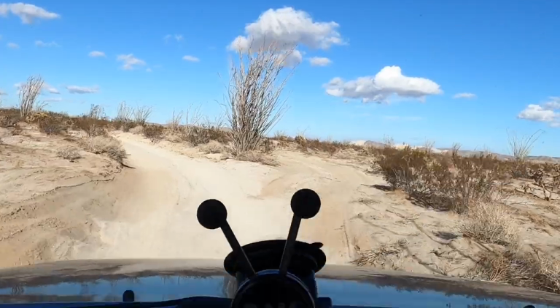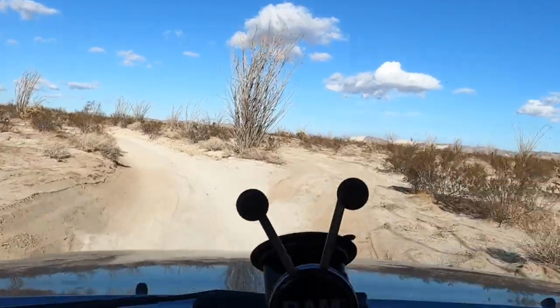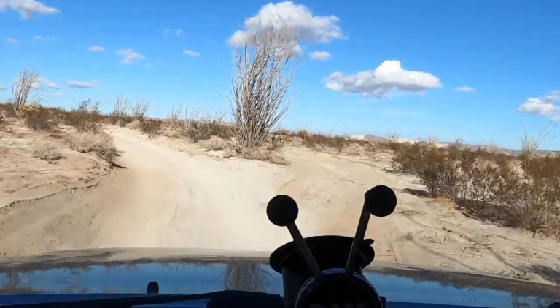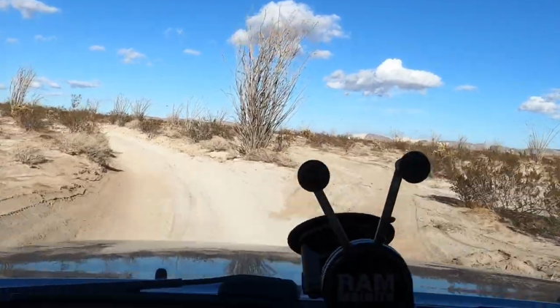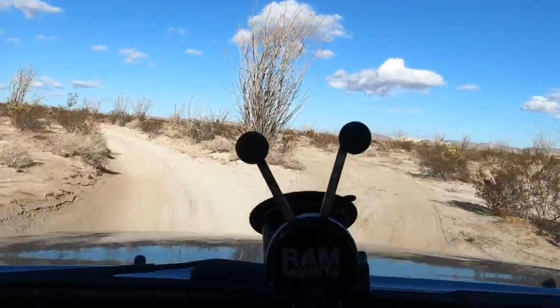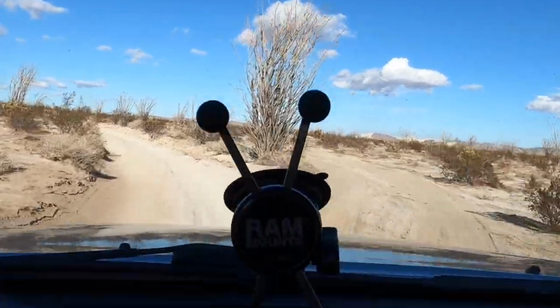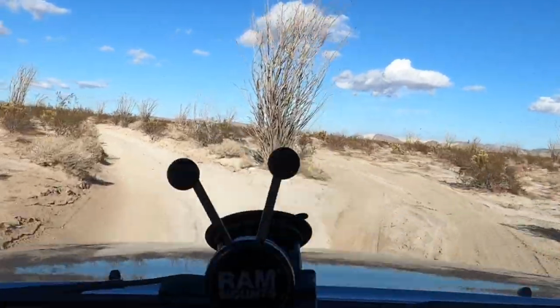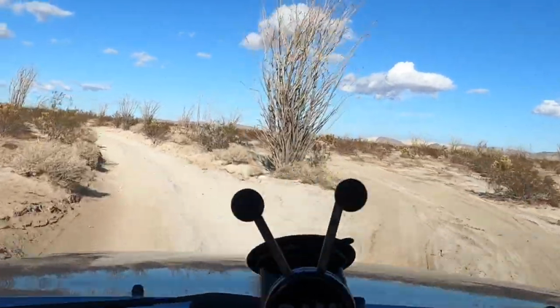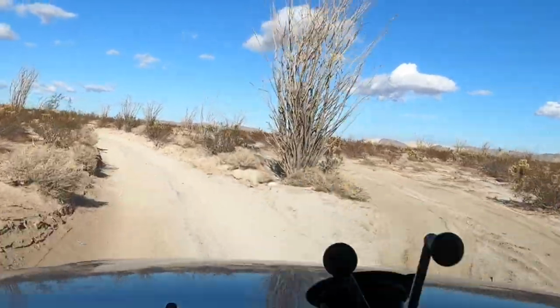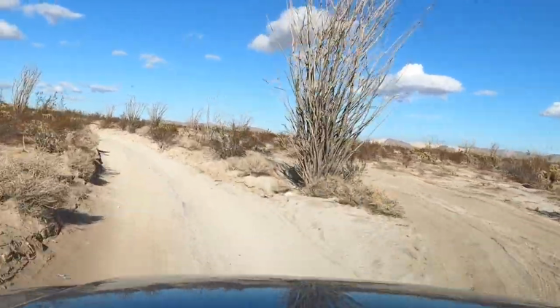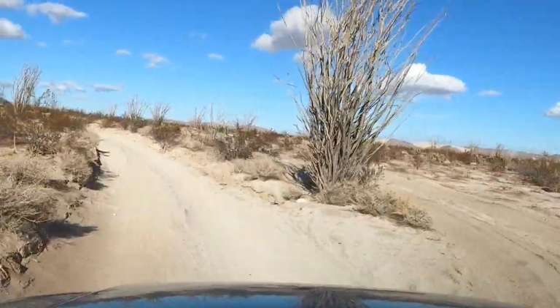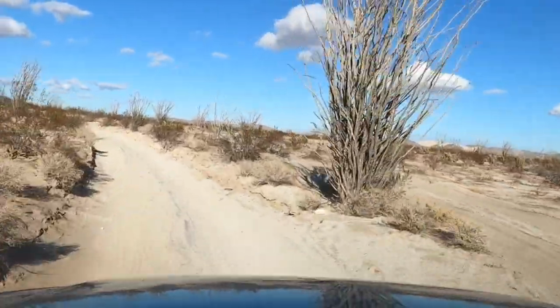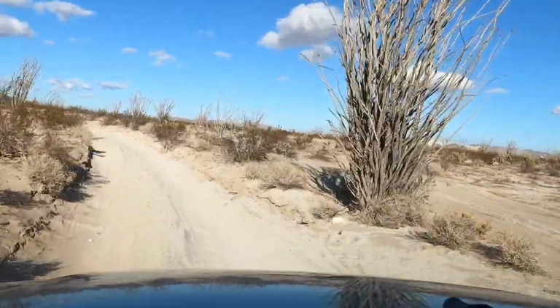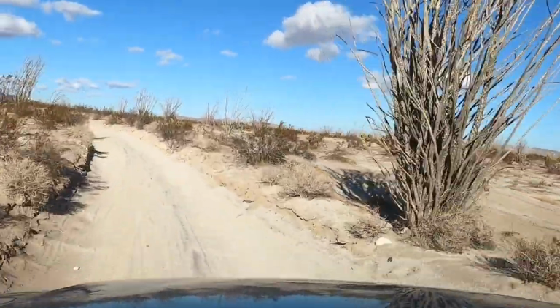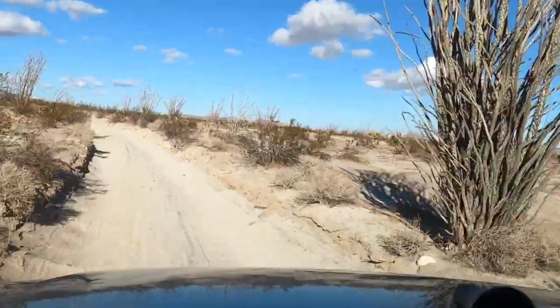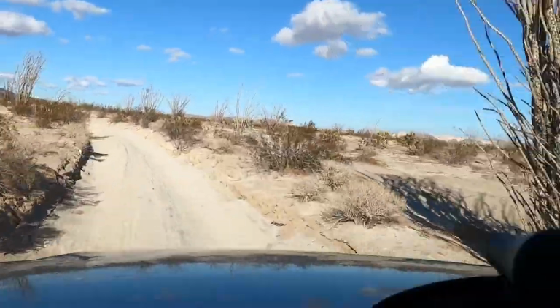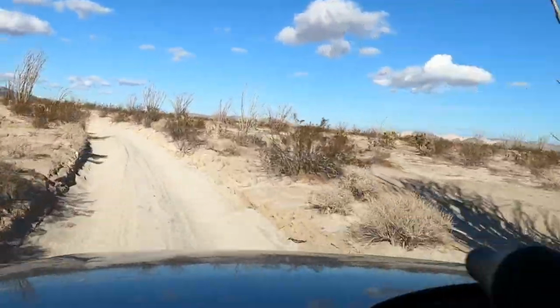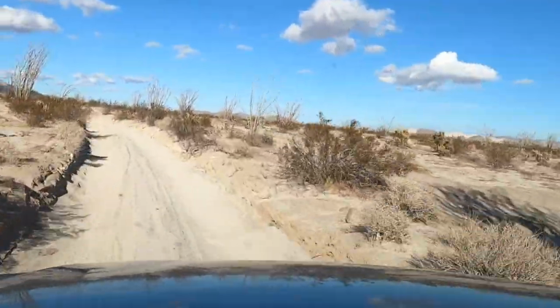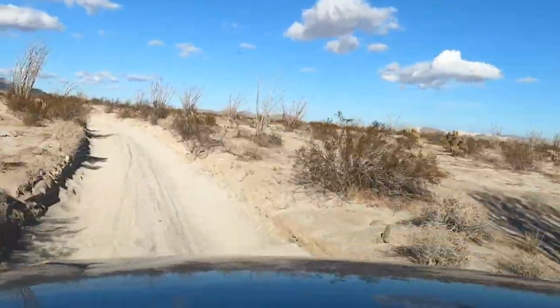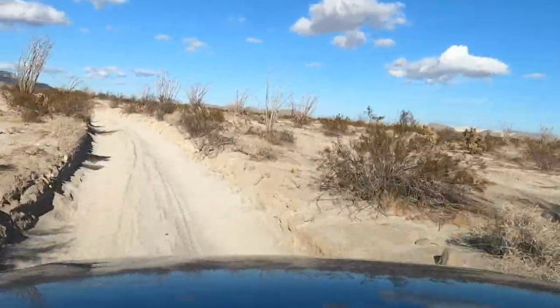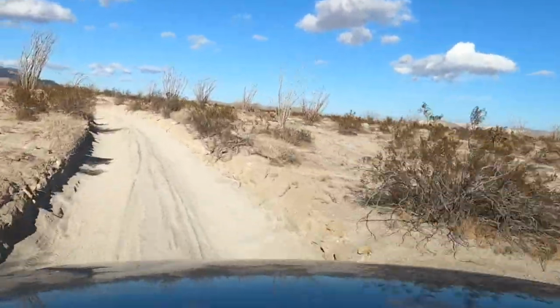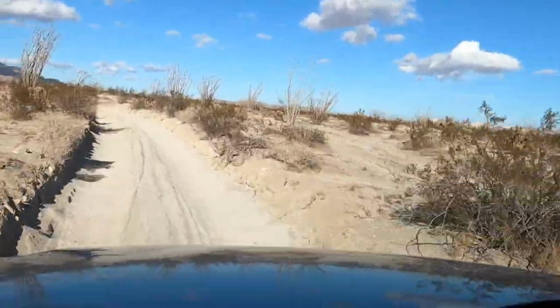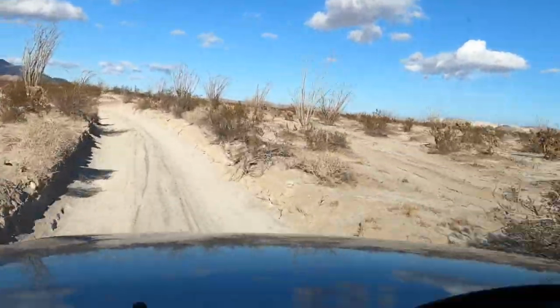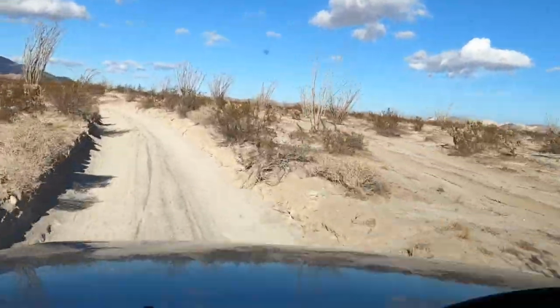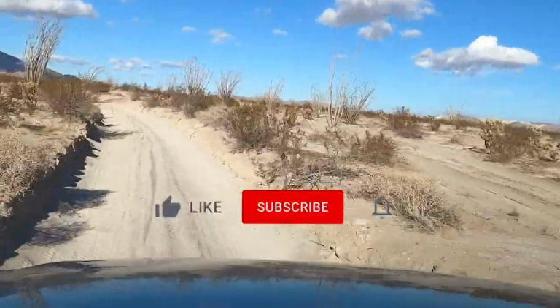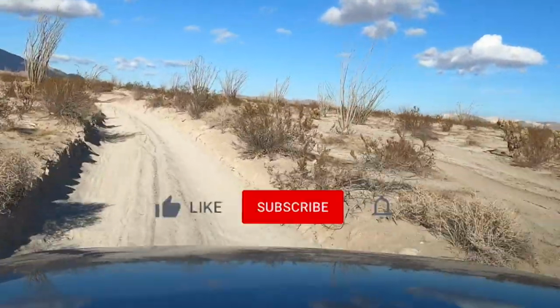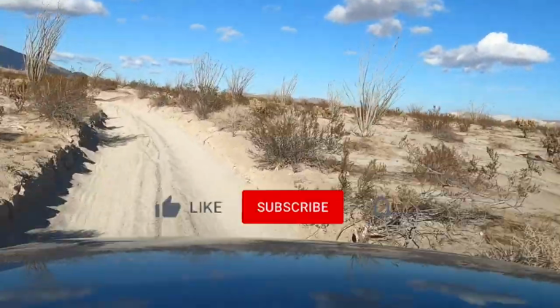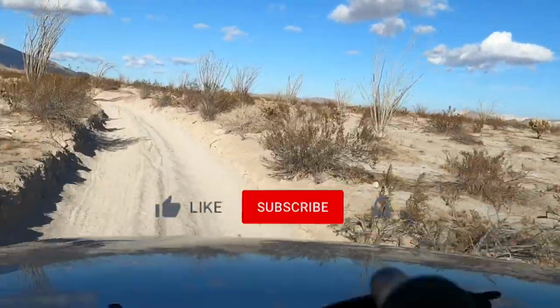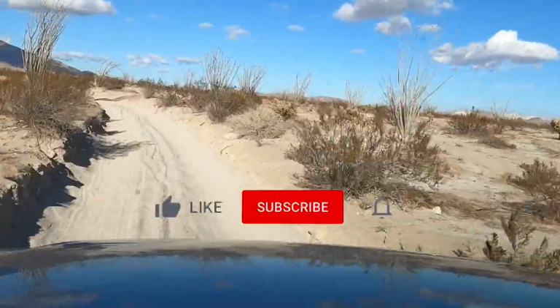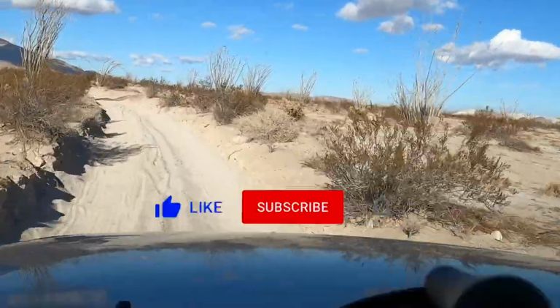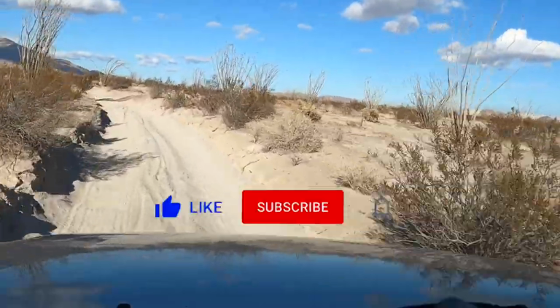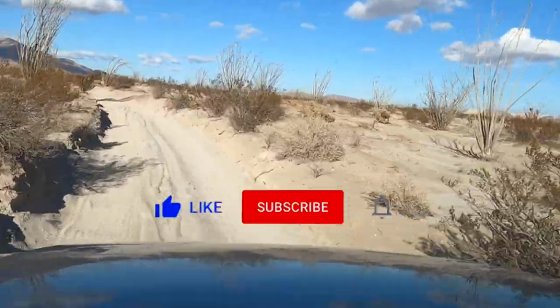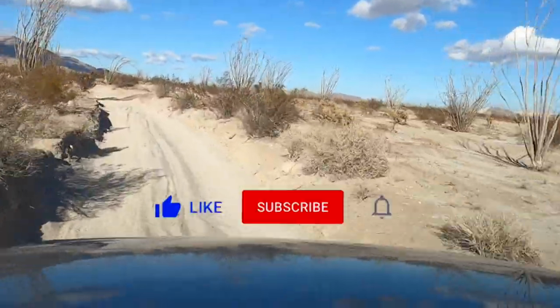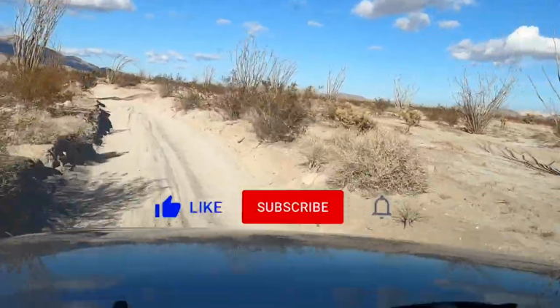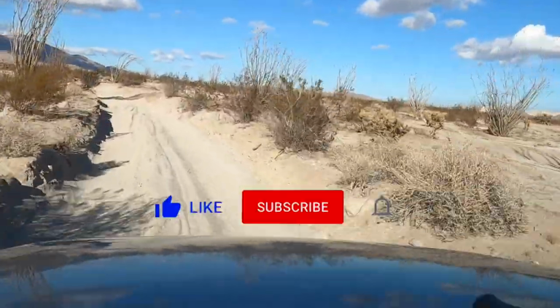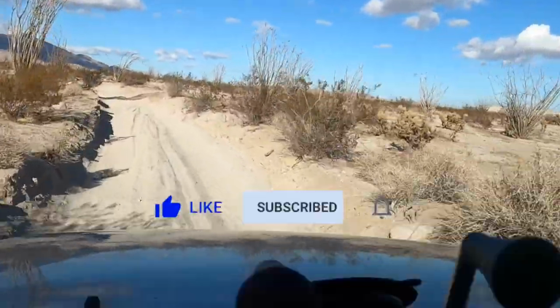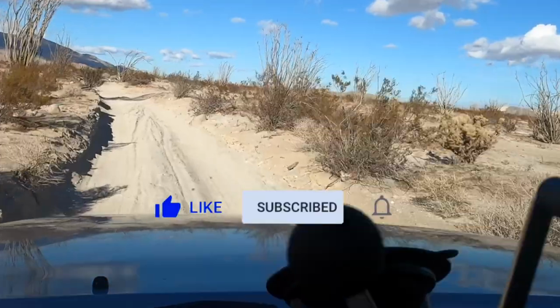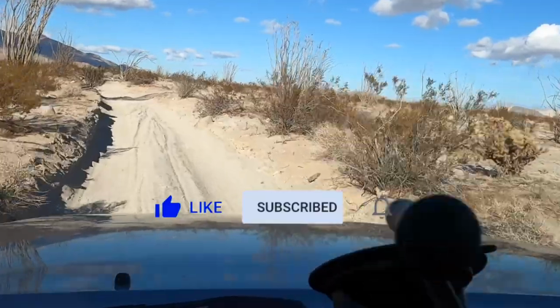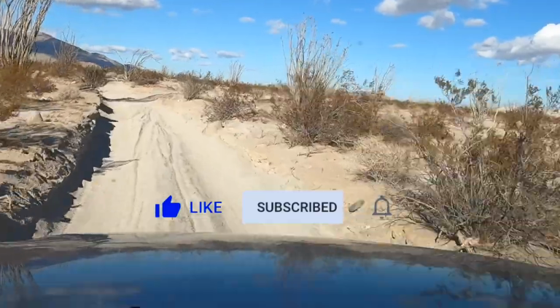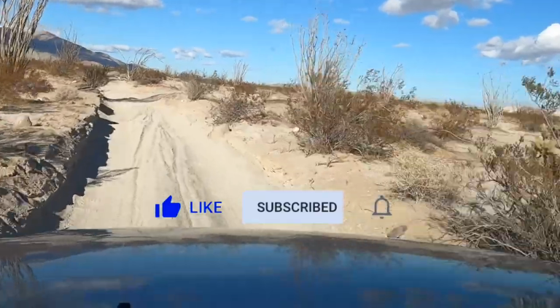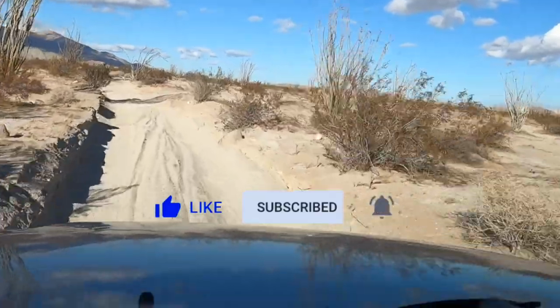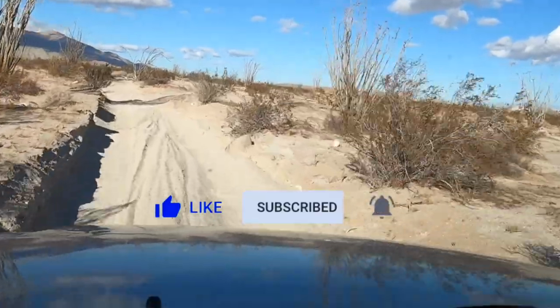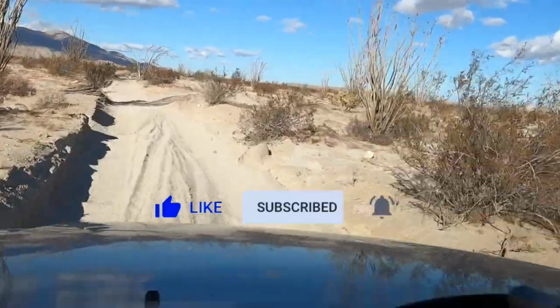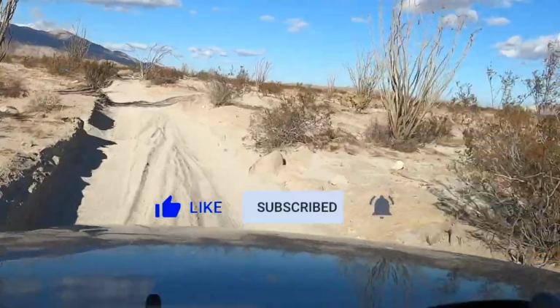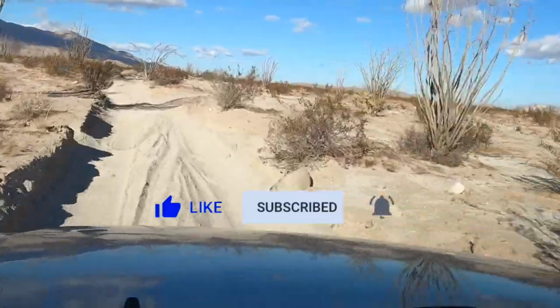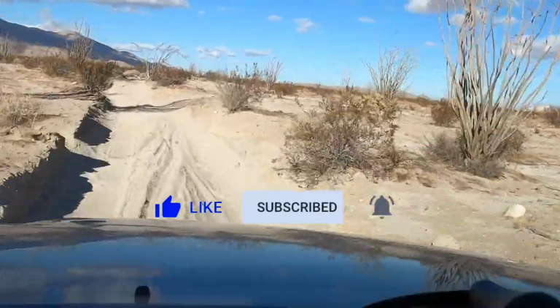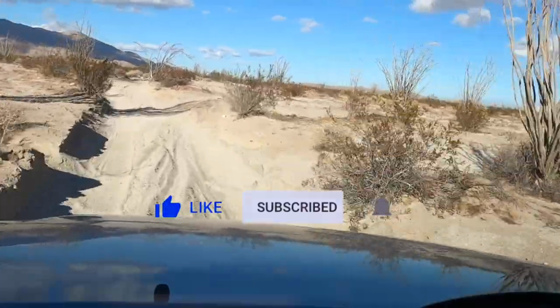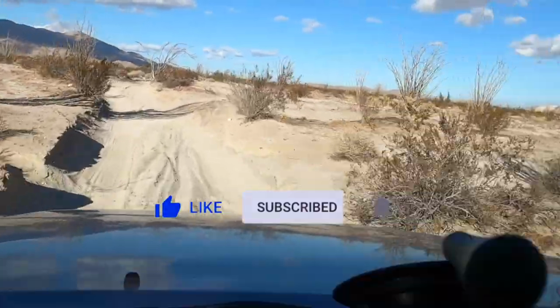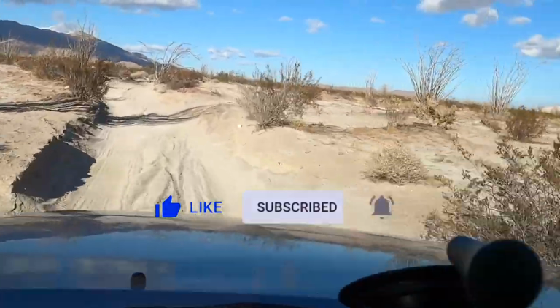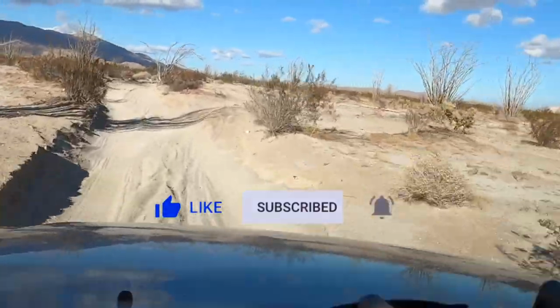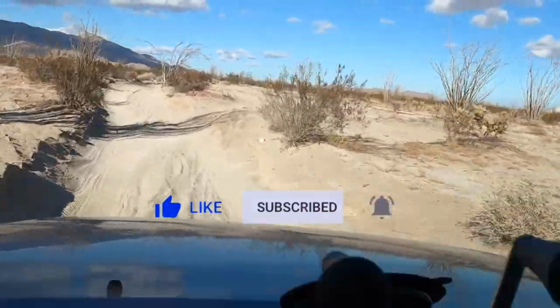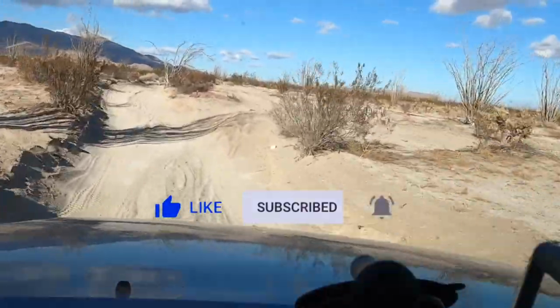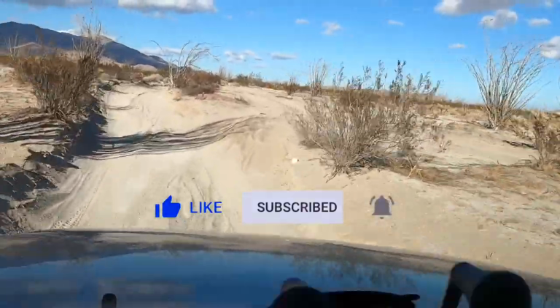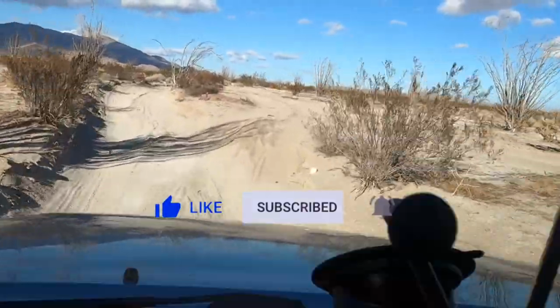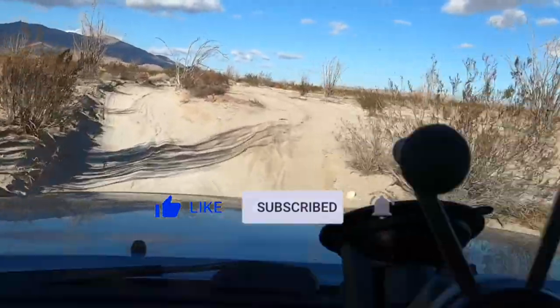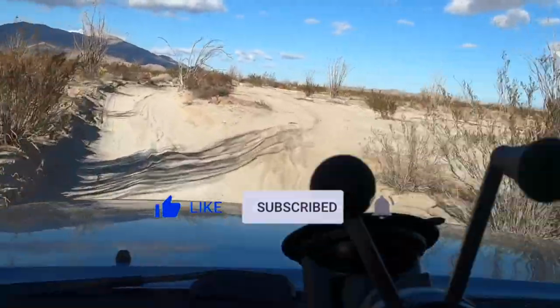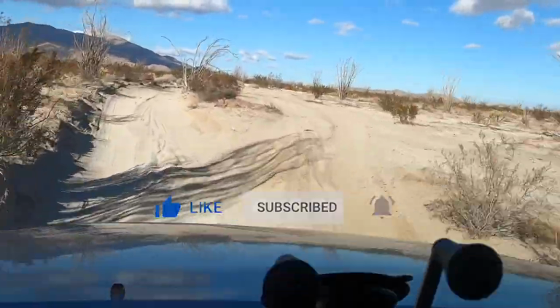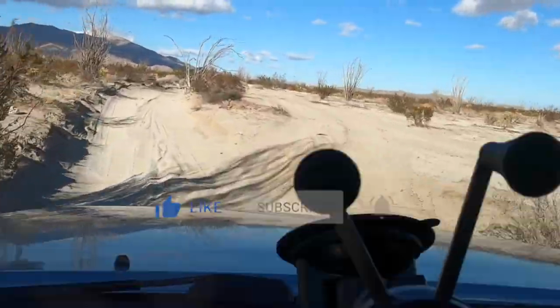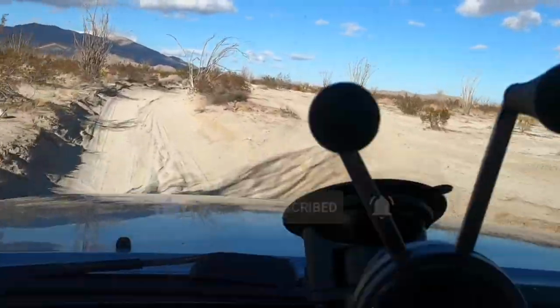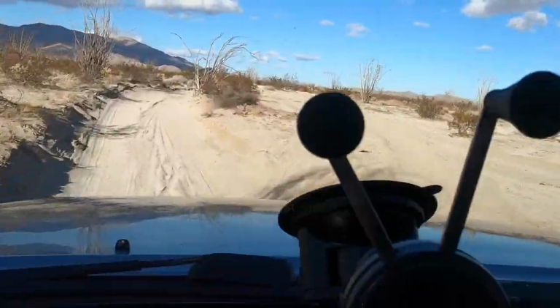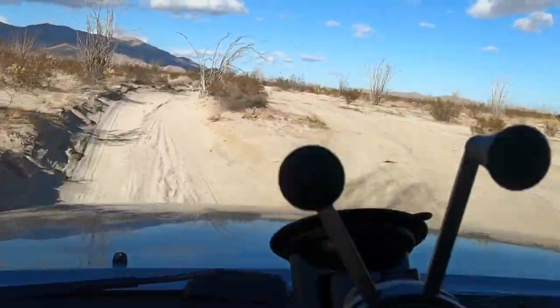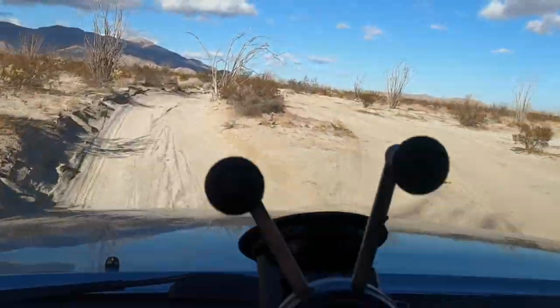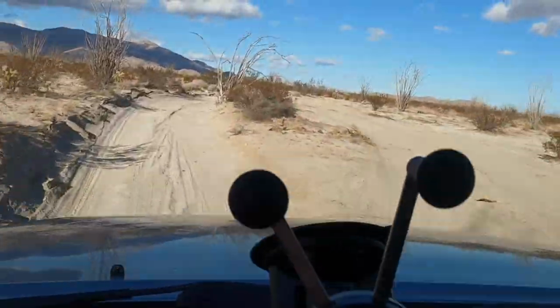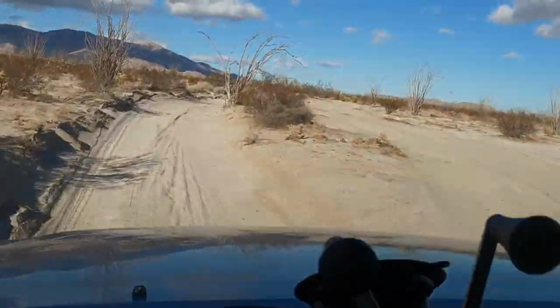Anyway, I hope you found this helpful. If you did, like, subscribe, hit the bell. Thanks for watching.